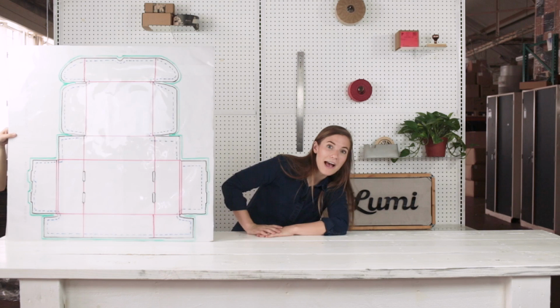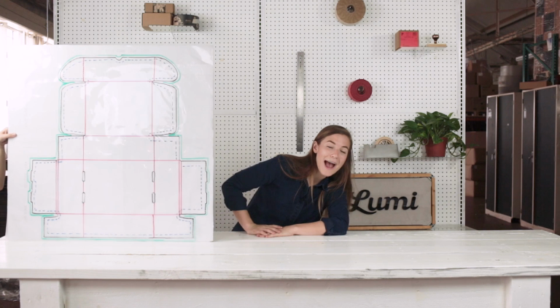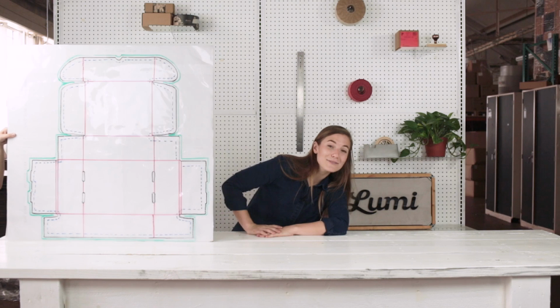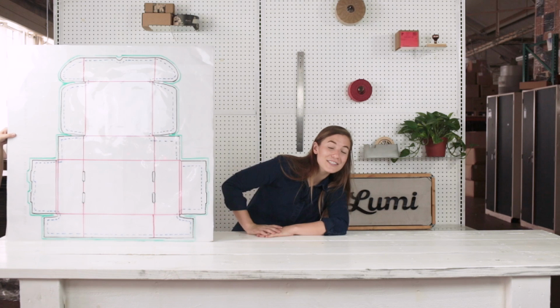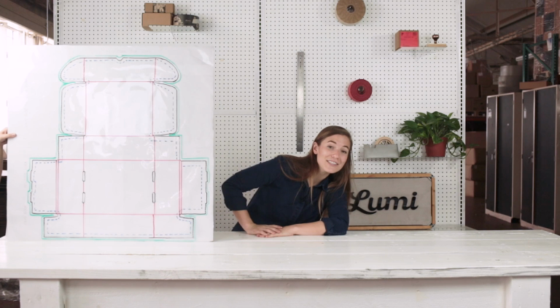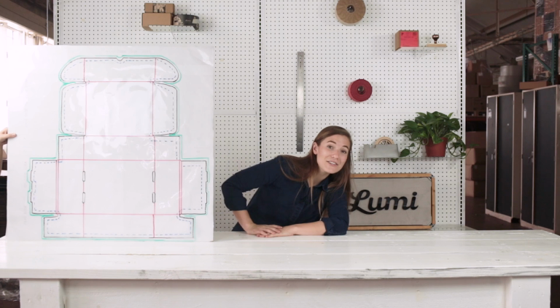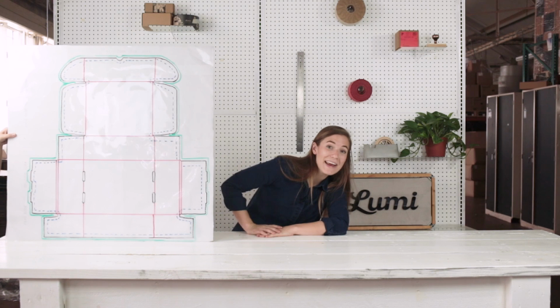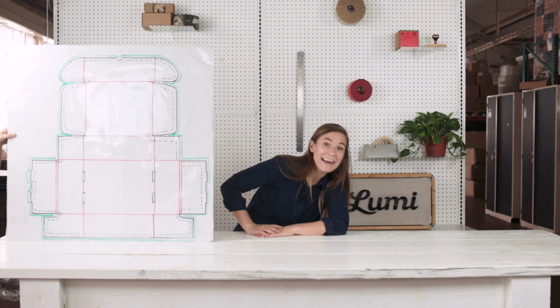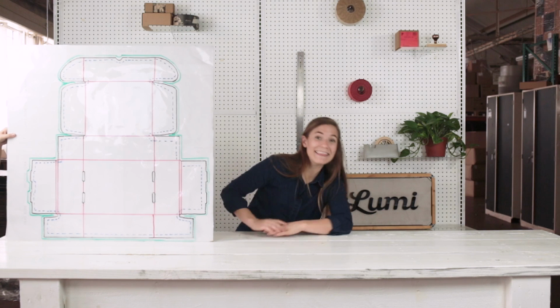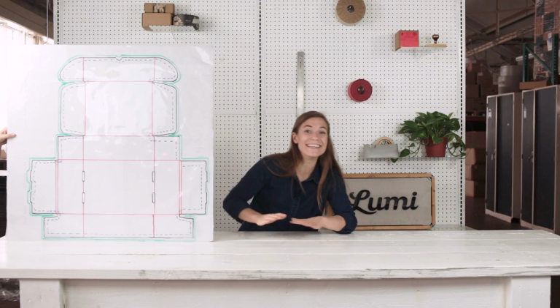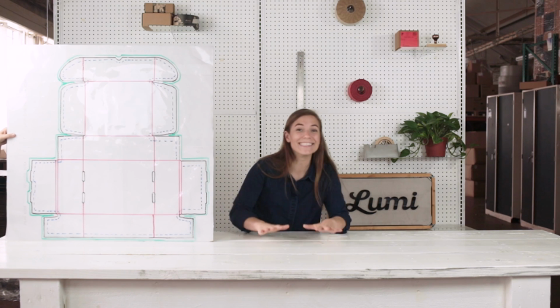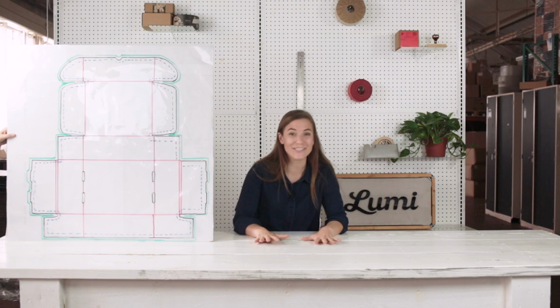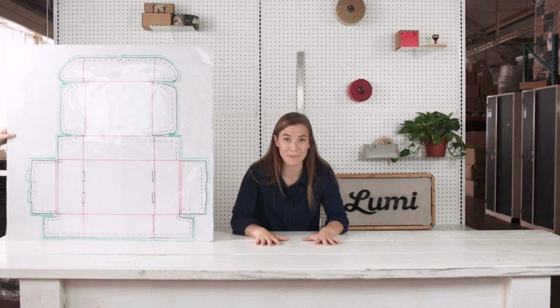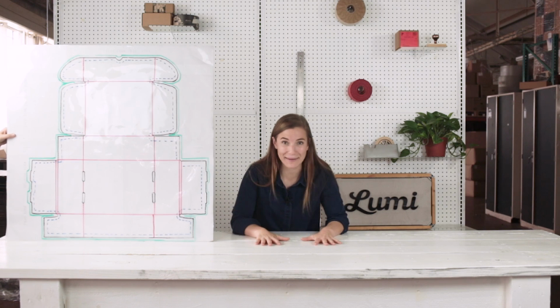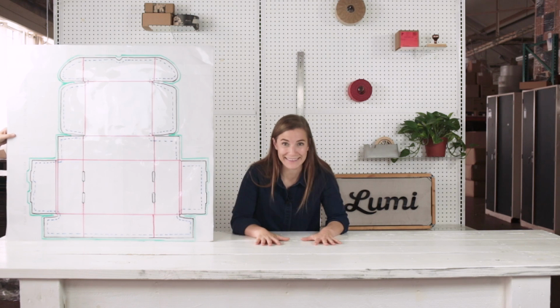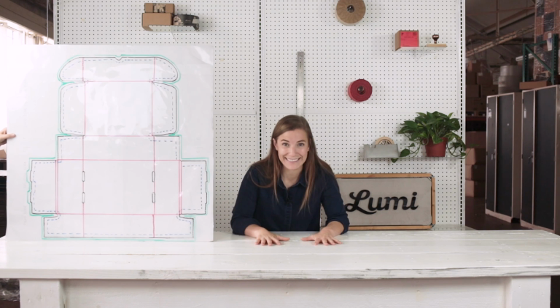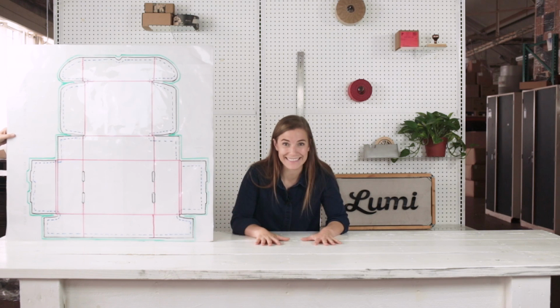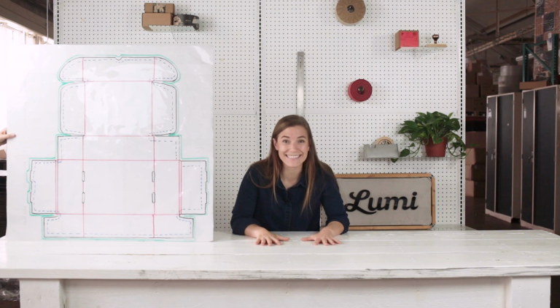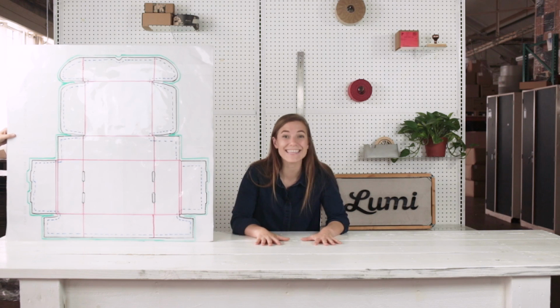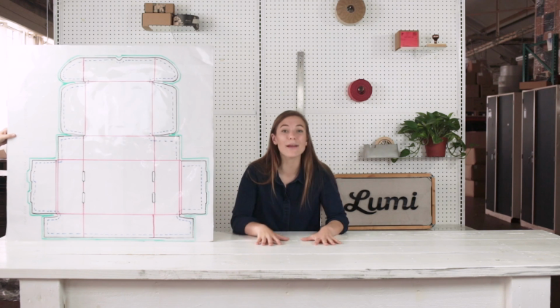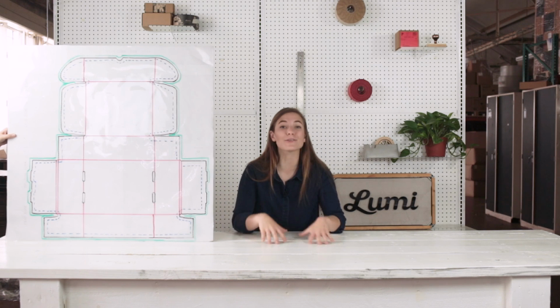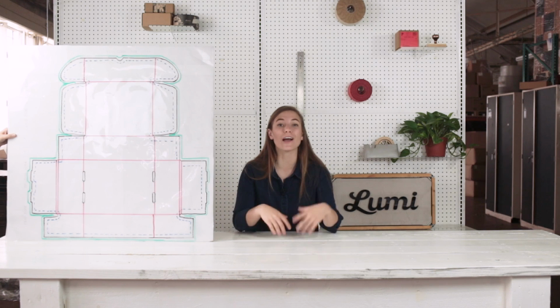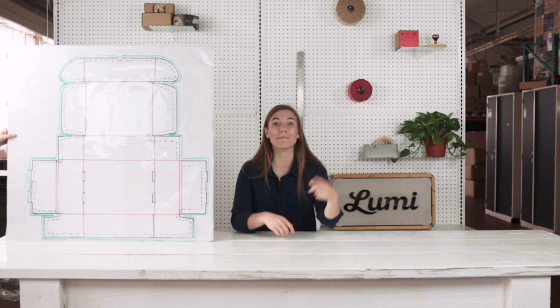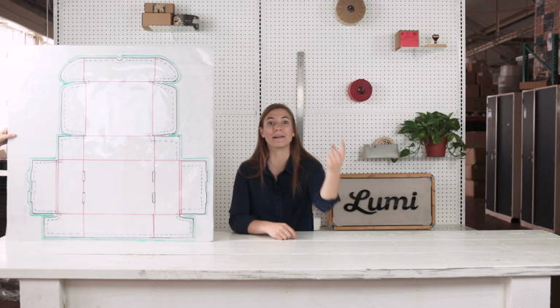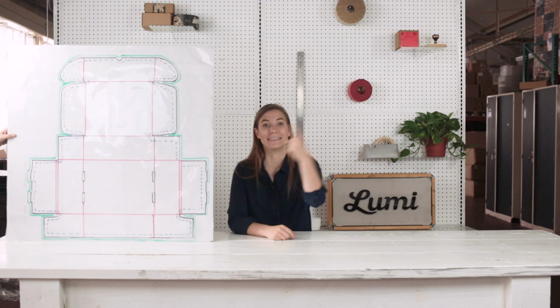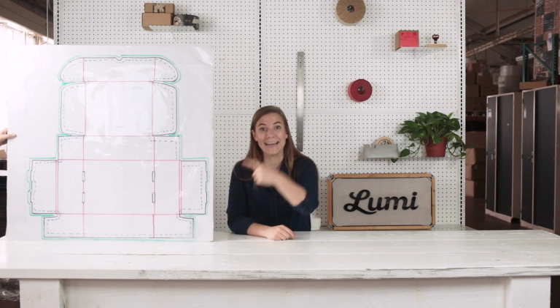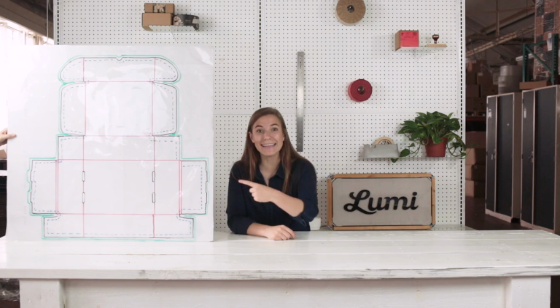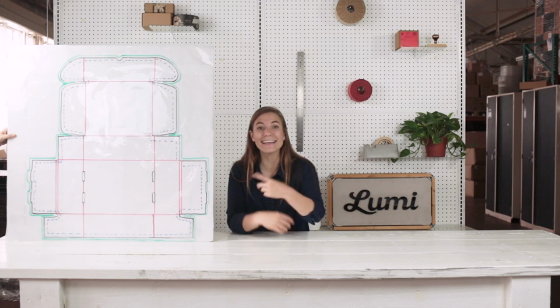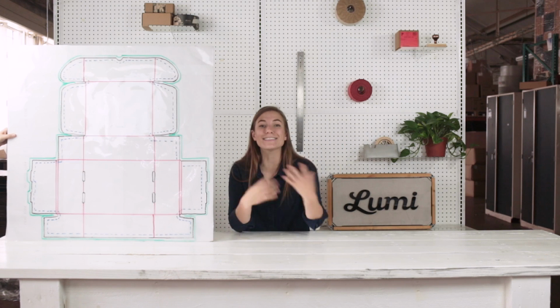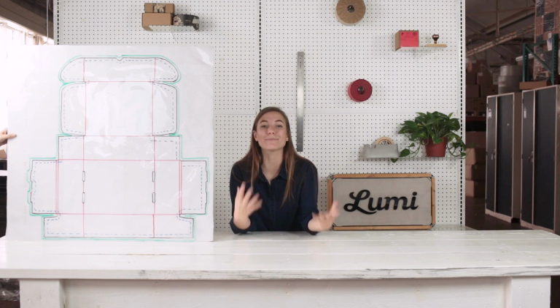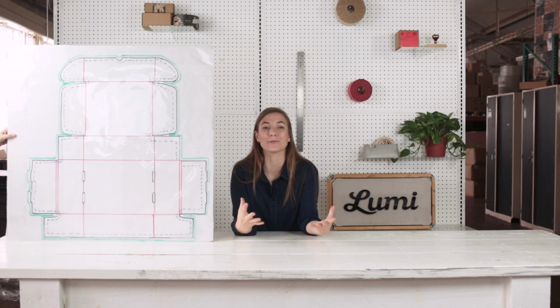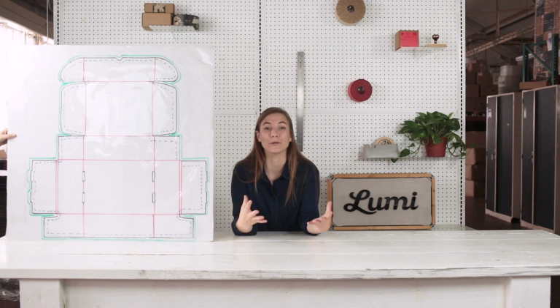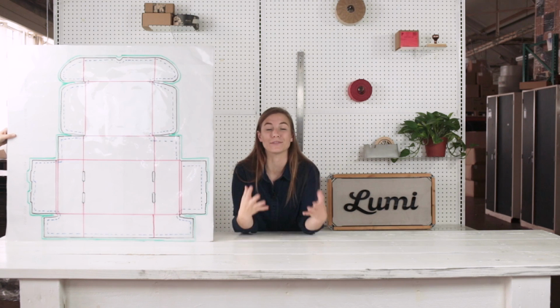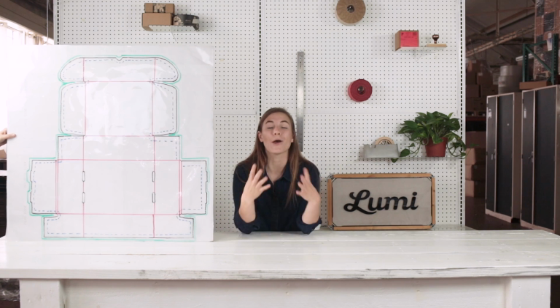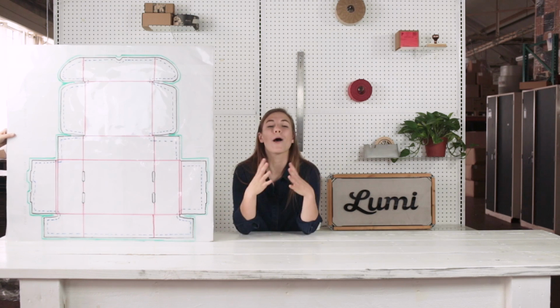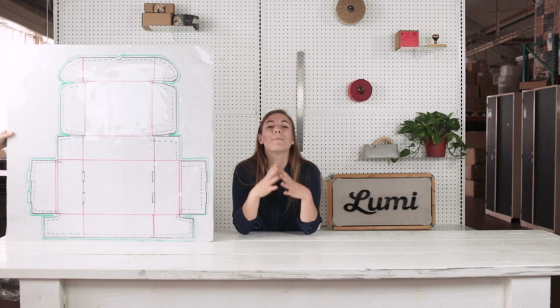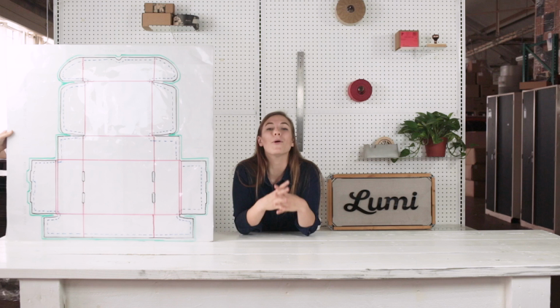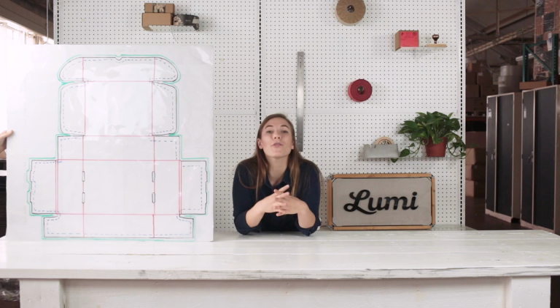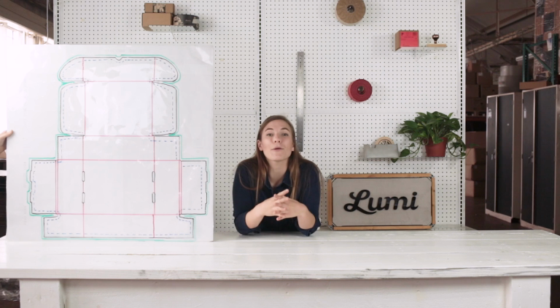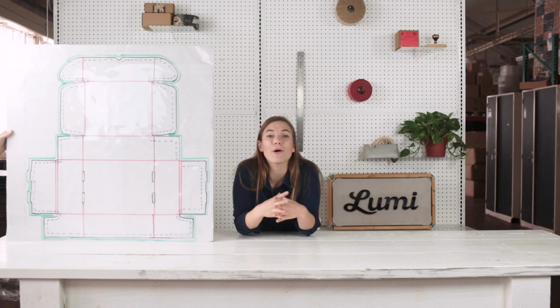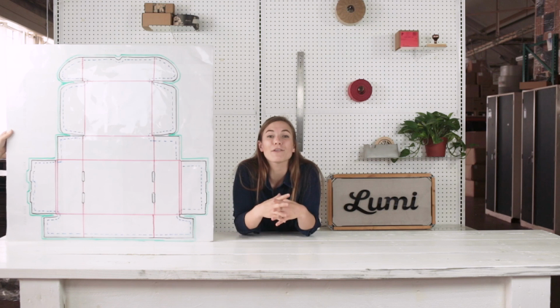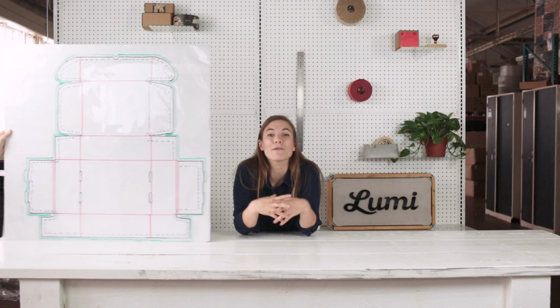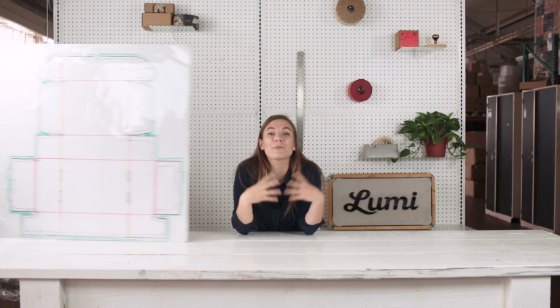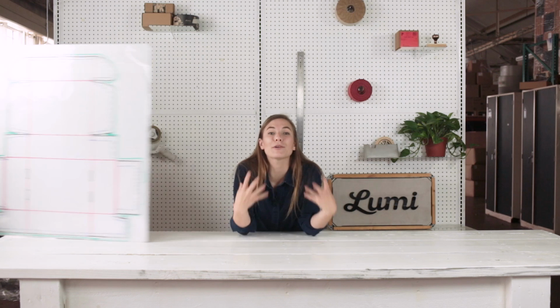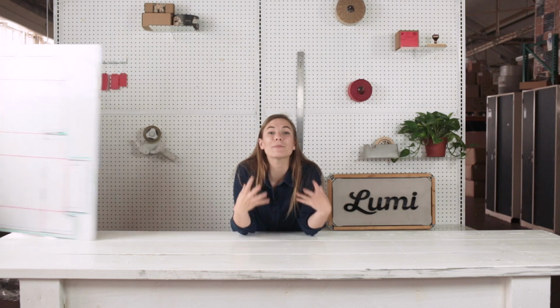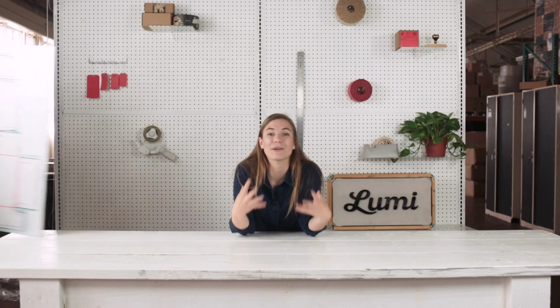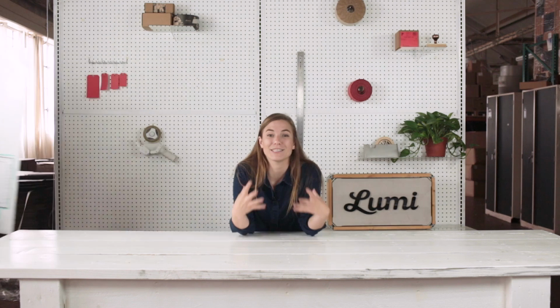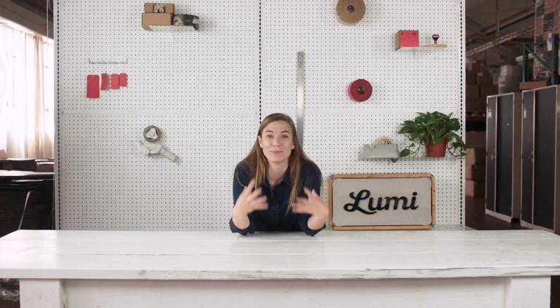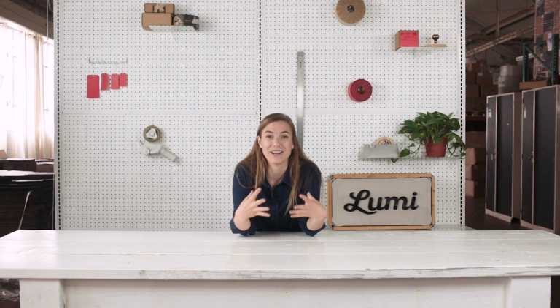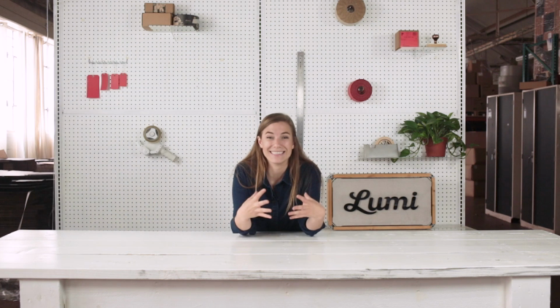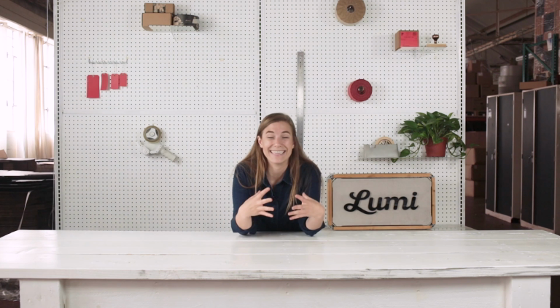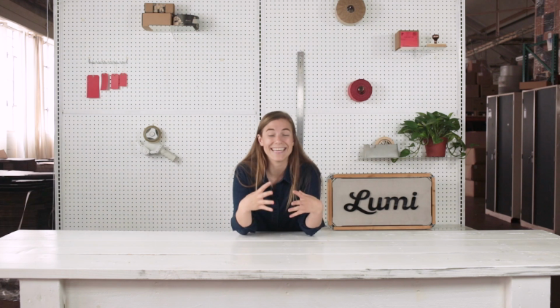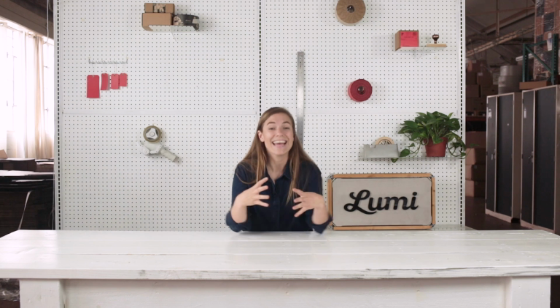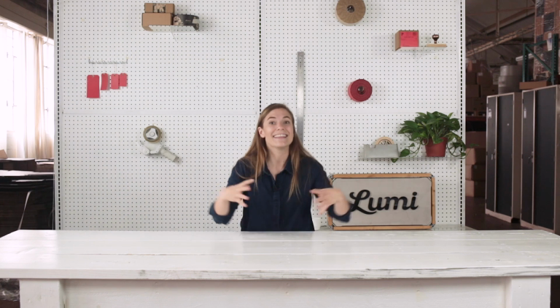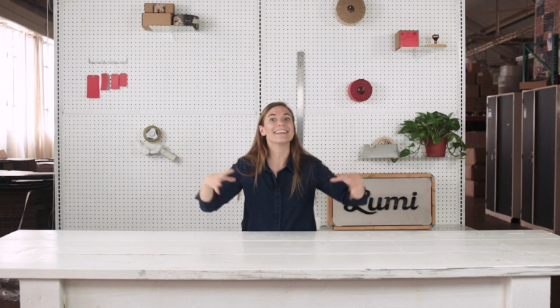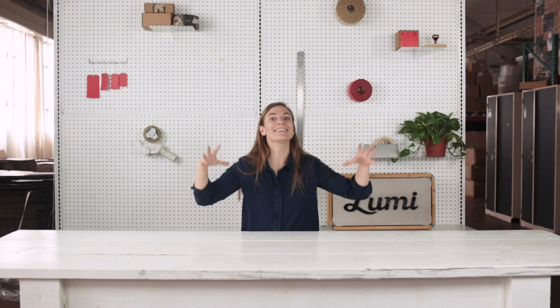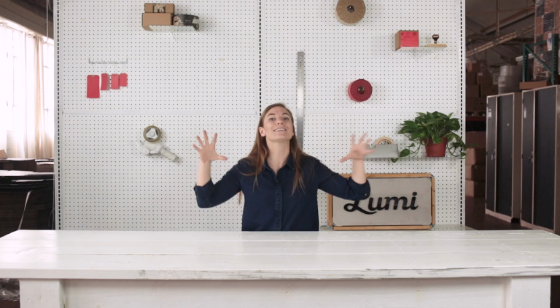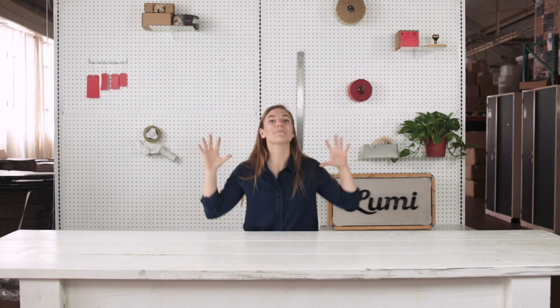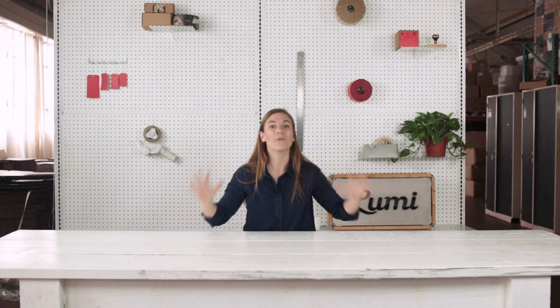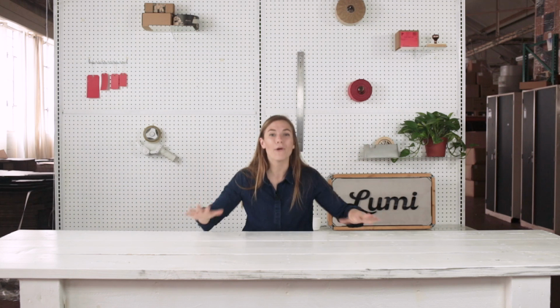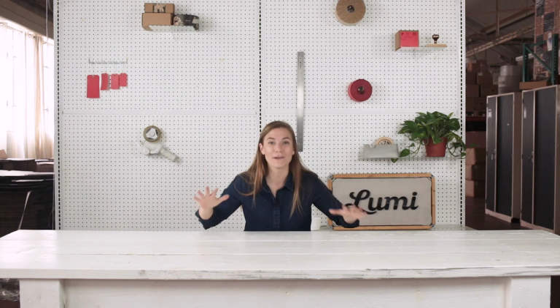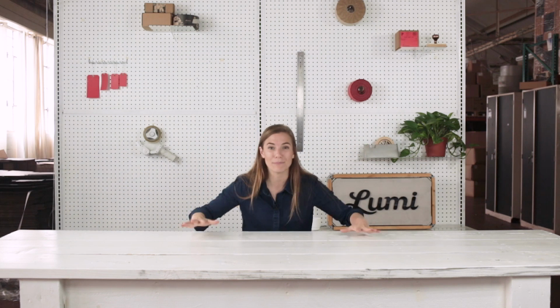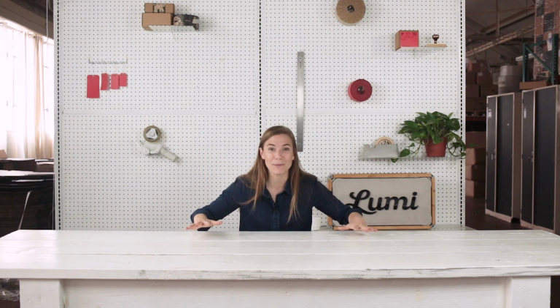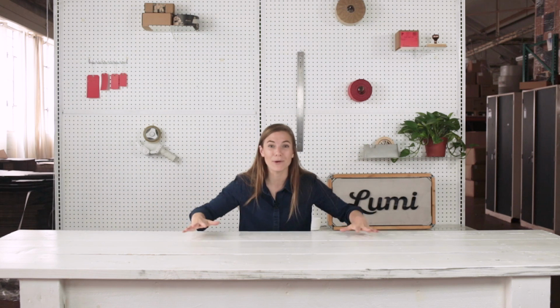I'm Jessi Janae and this is Shipping Things, and today we're talking about die lines and proofs. Both are part of the pre-press process. This is important people.